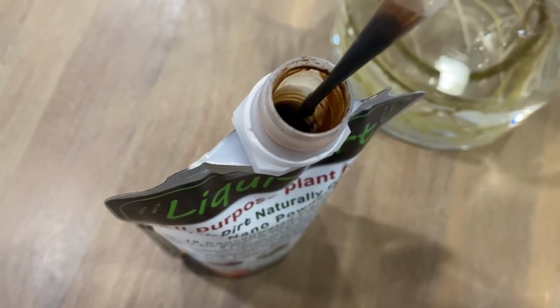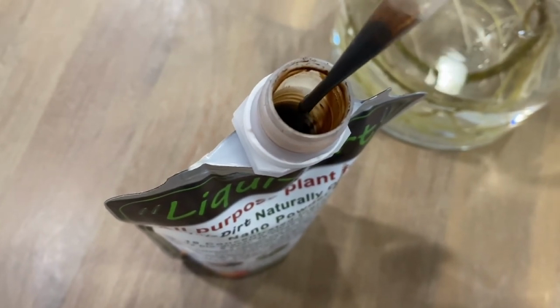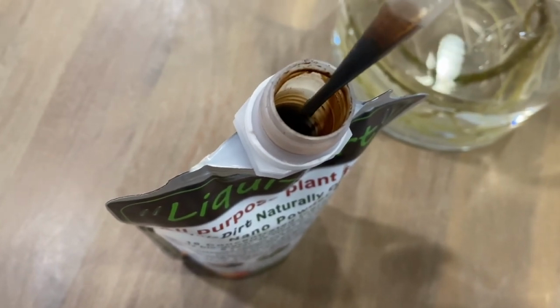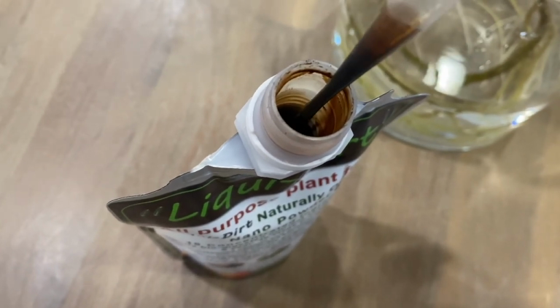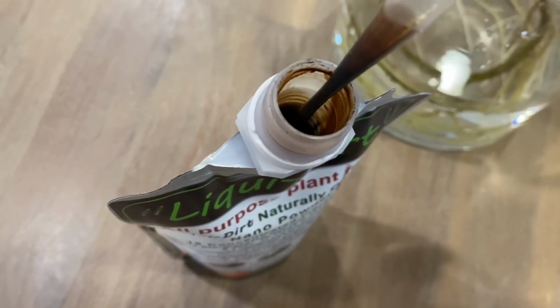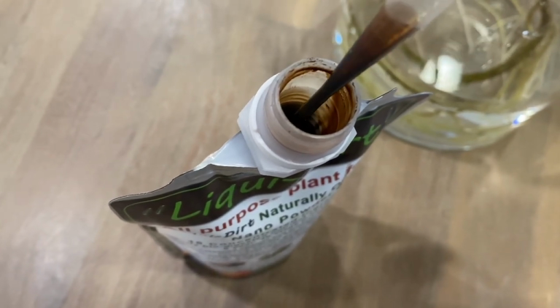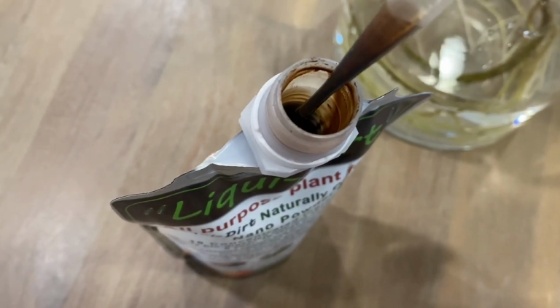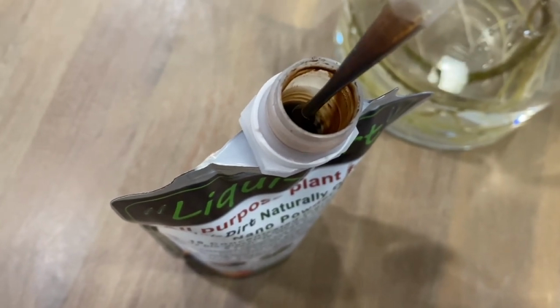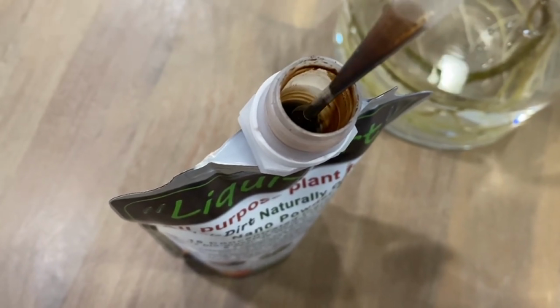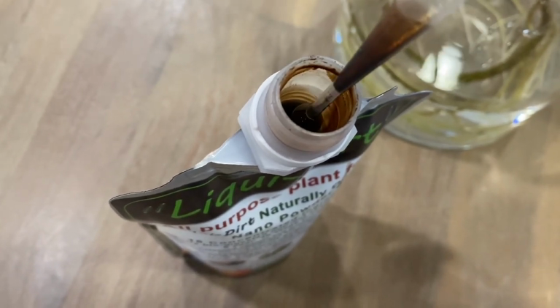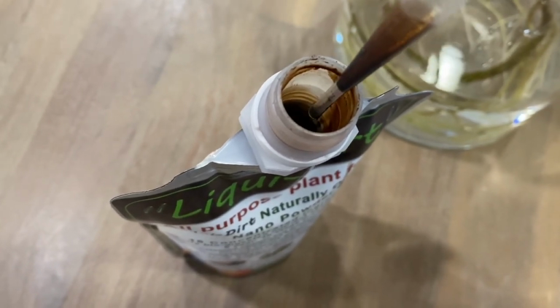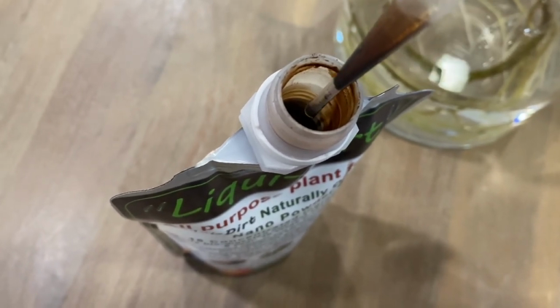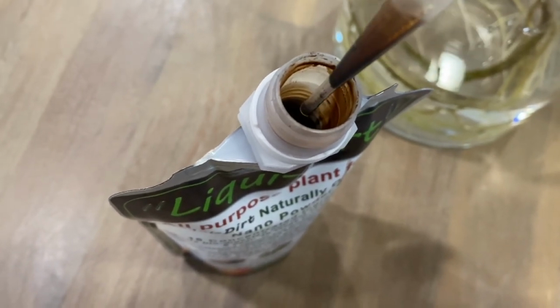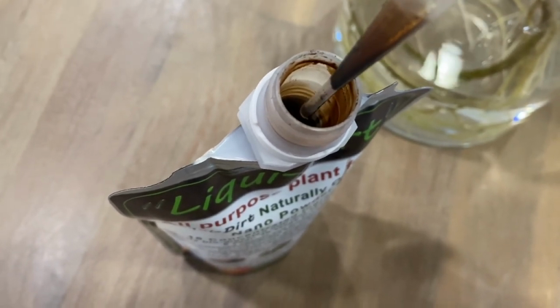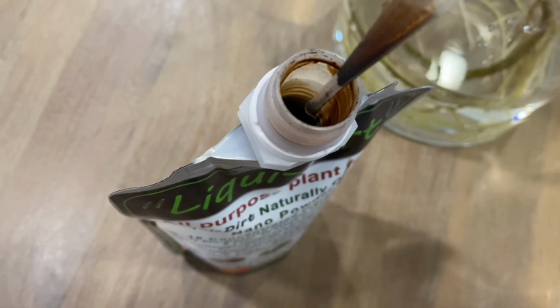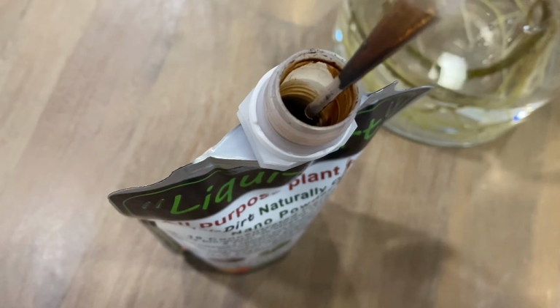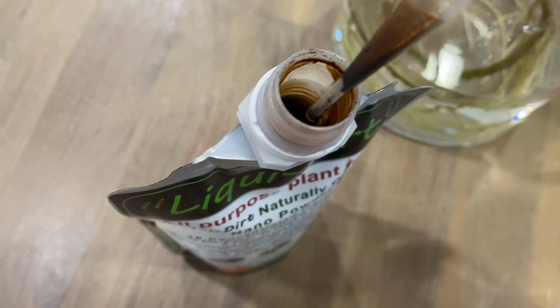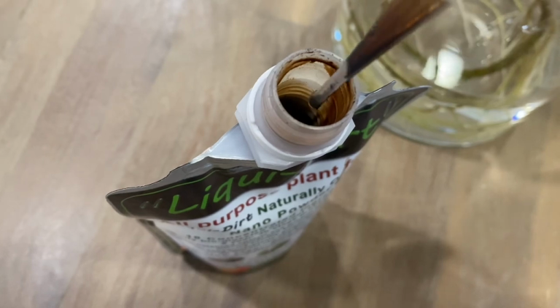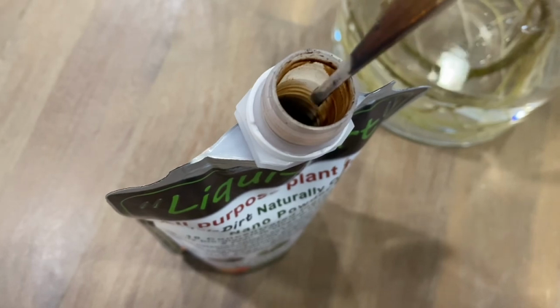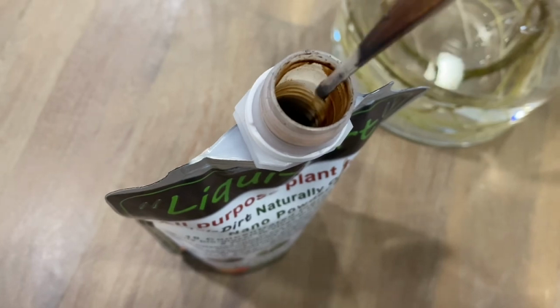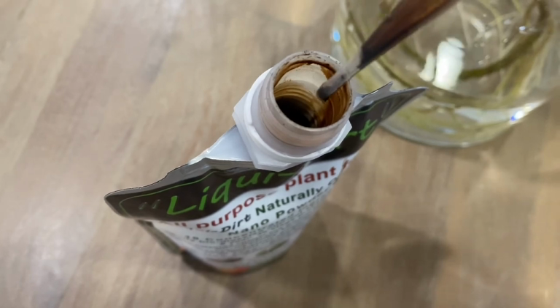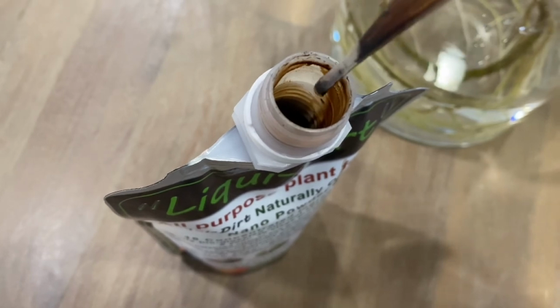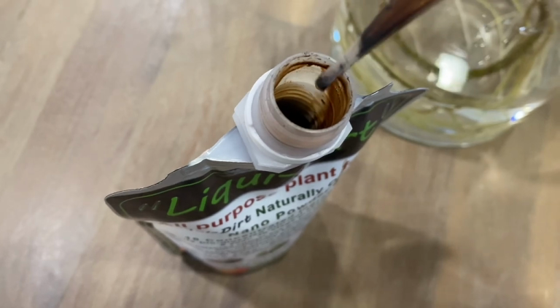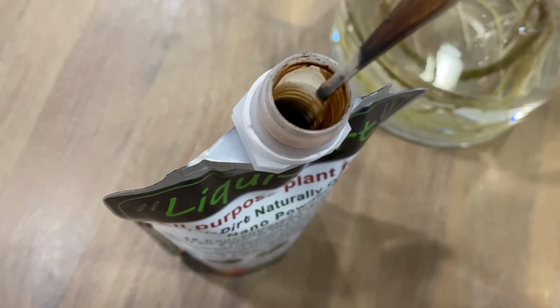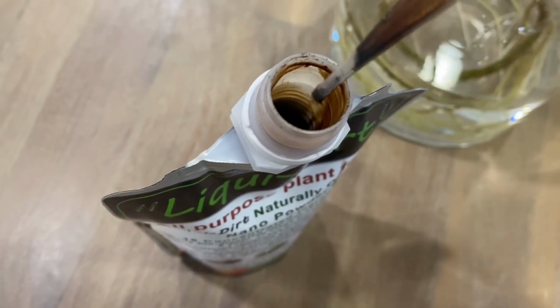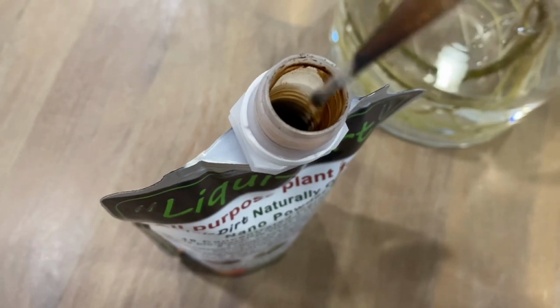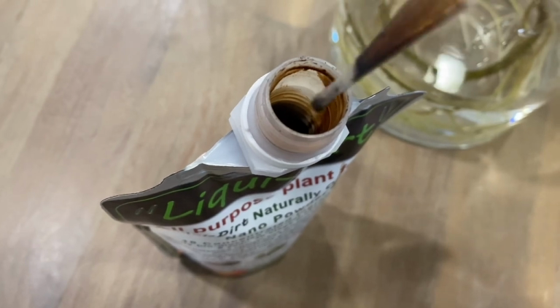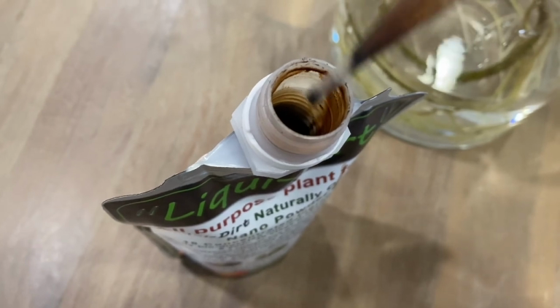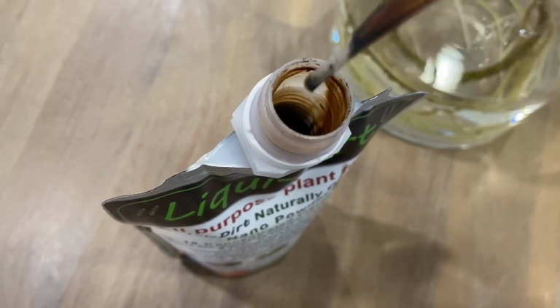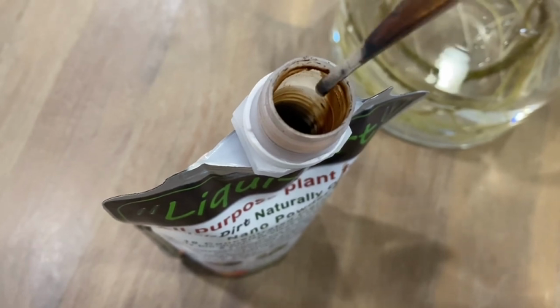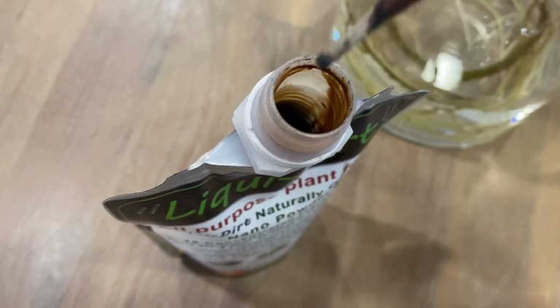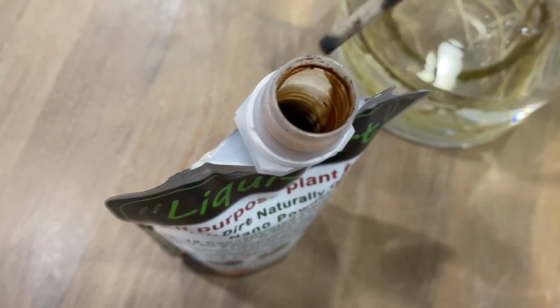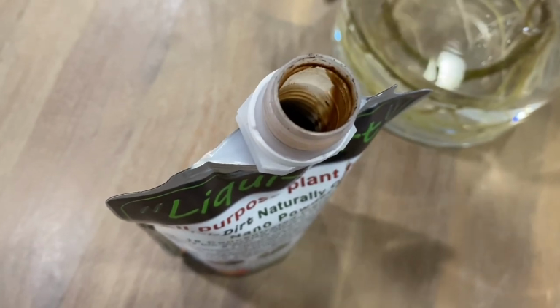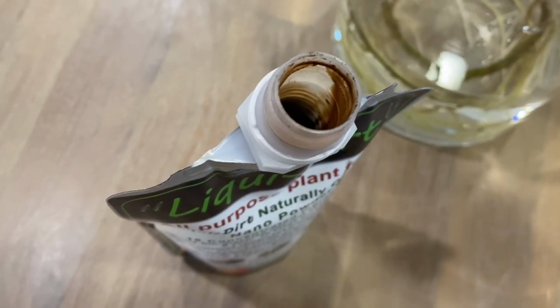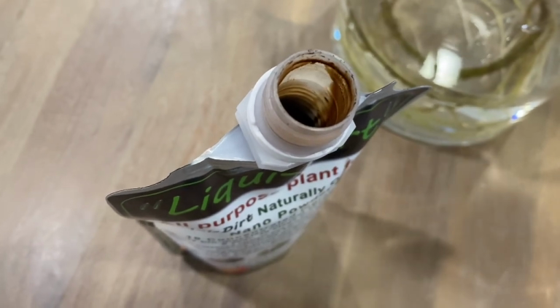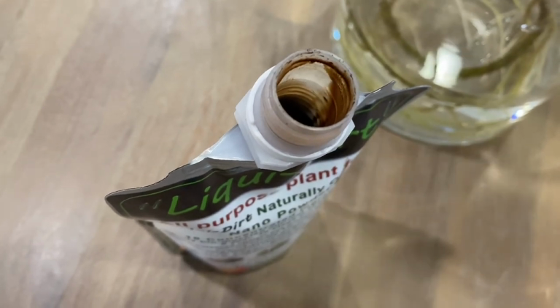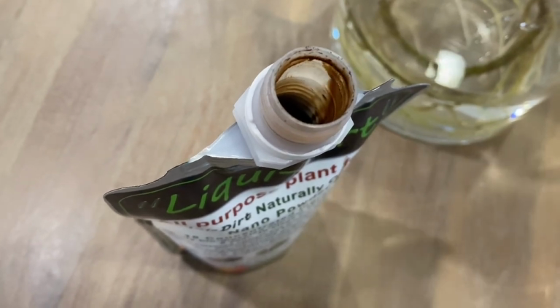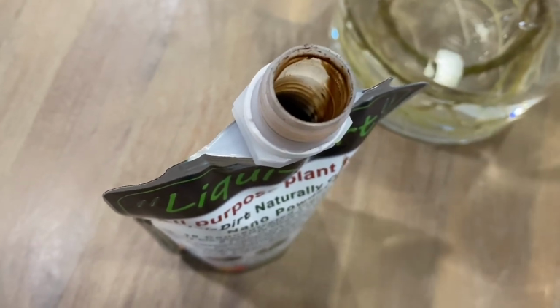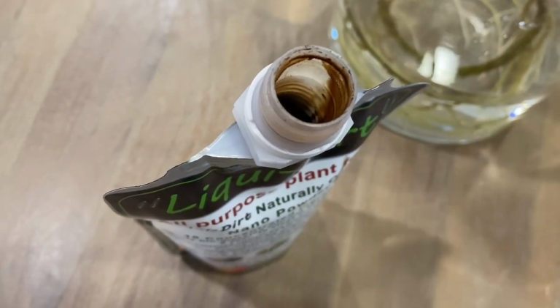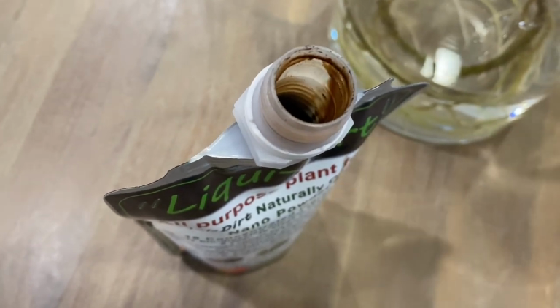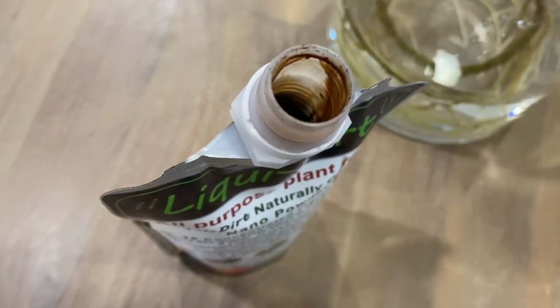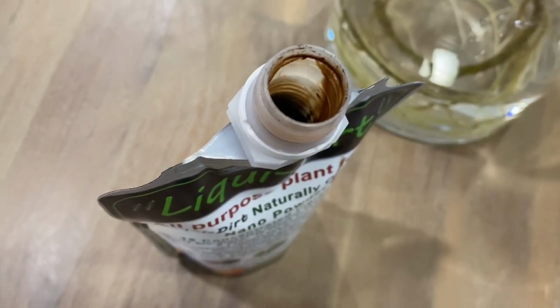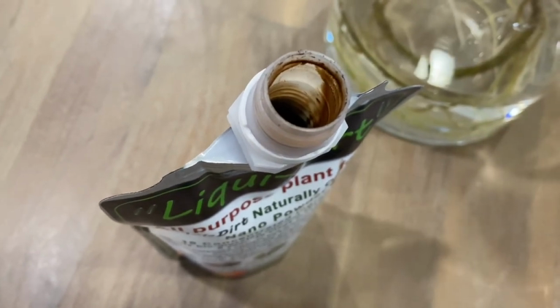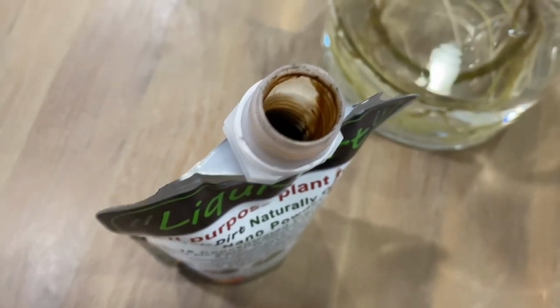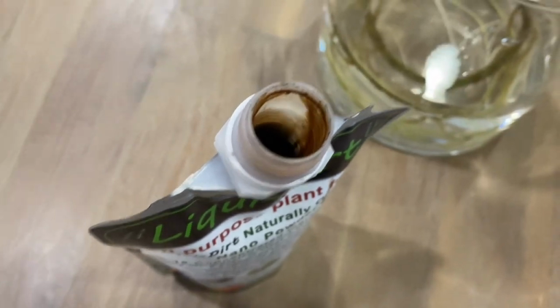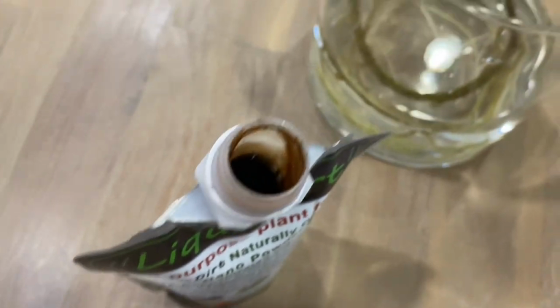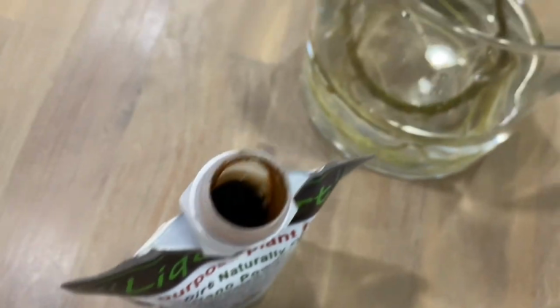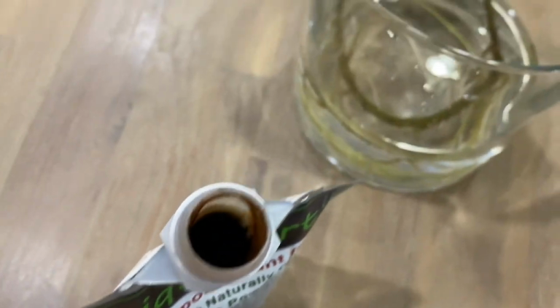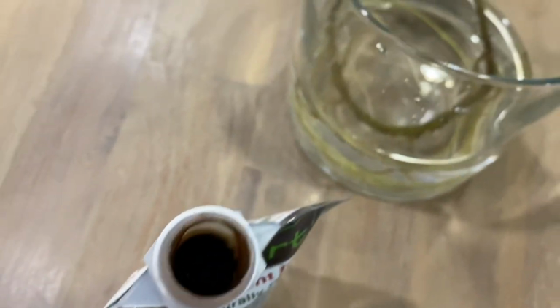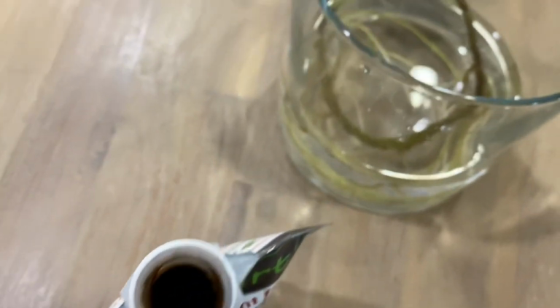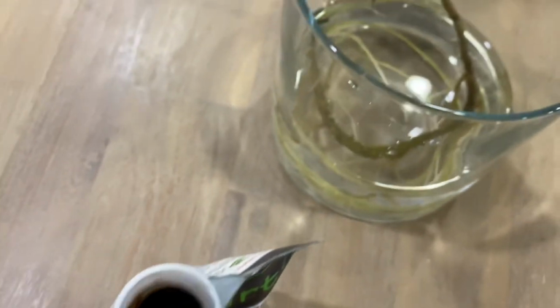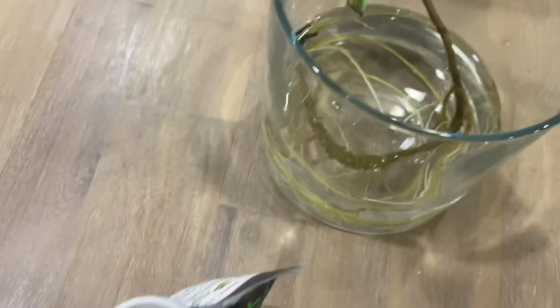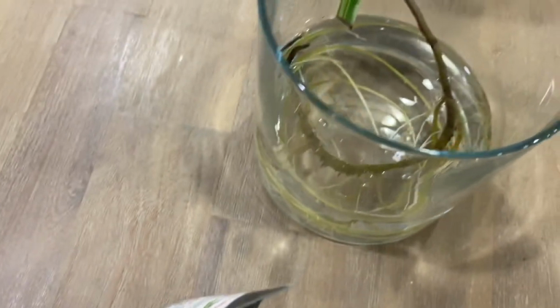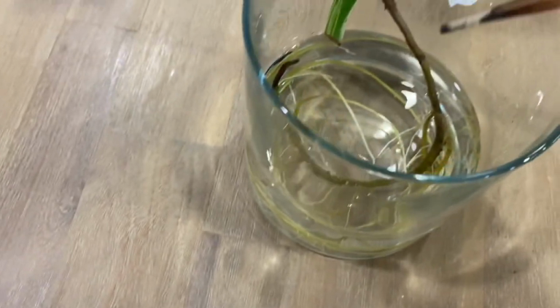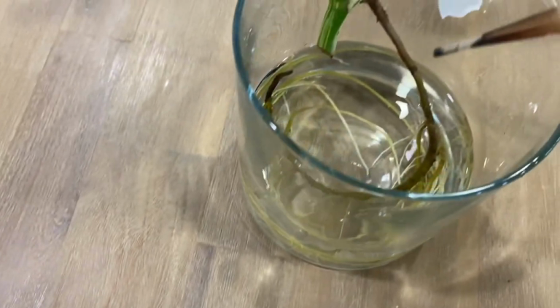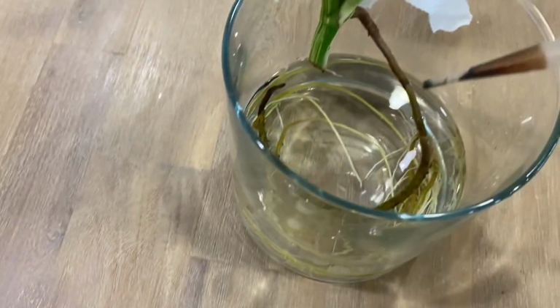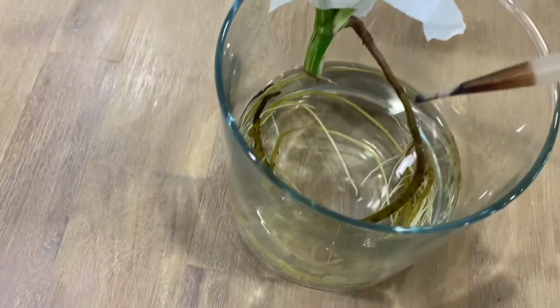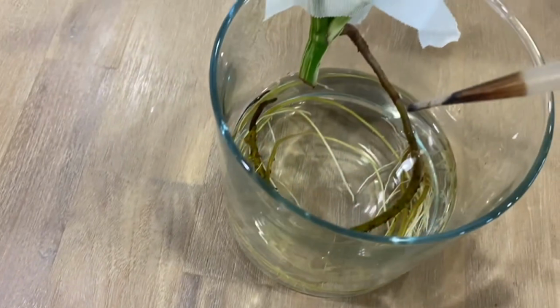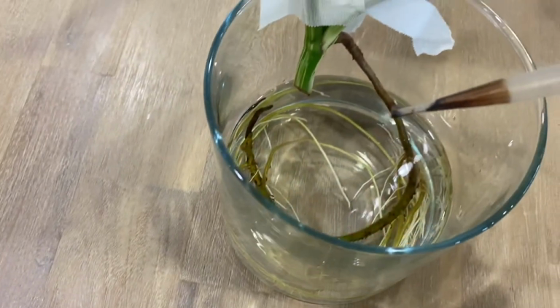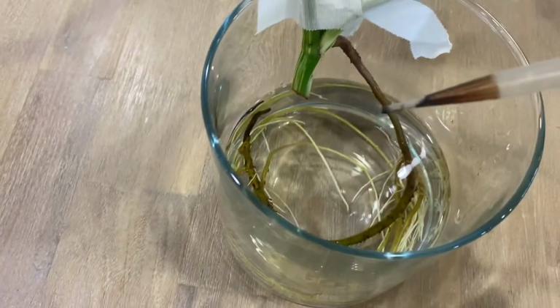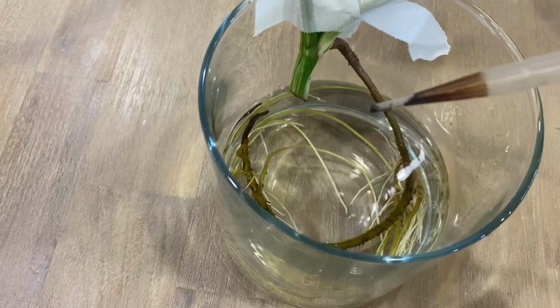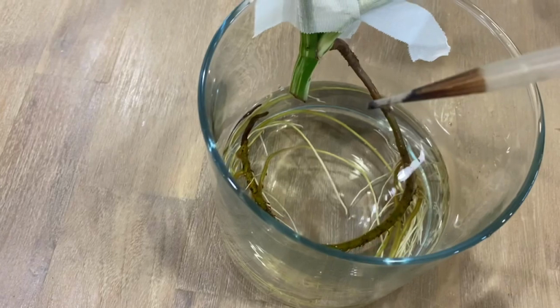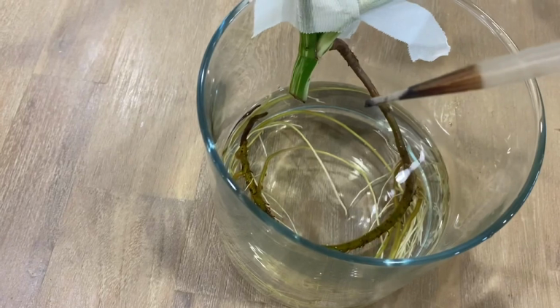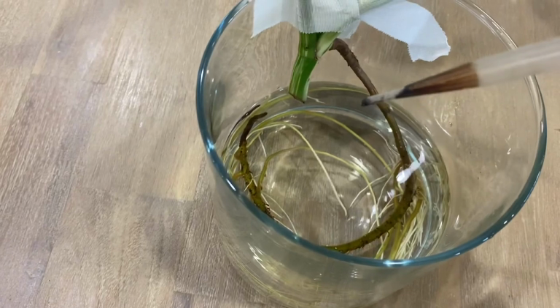The color of the water shouldn't look like iced tea. Otherwise, you've put too much of it.